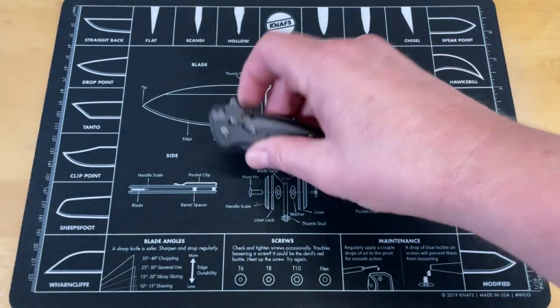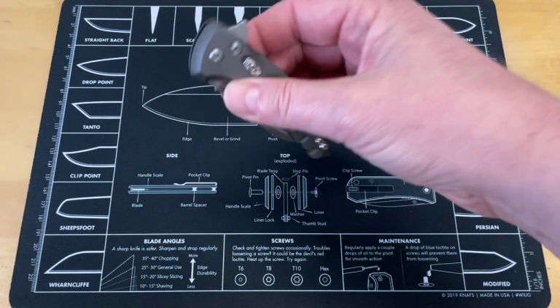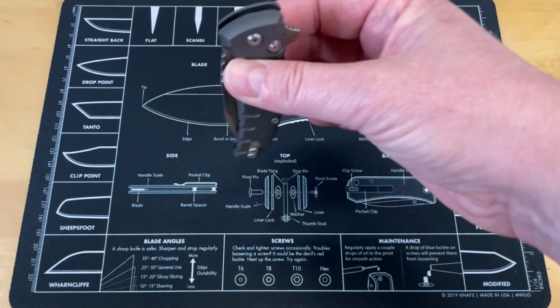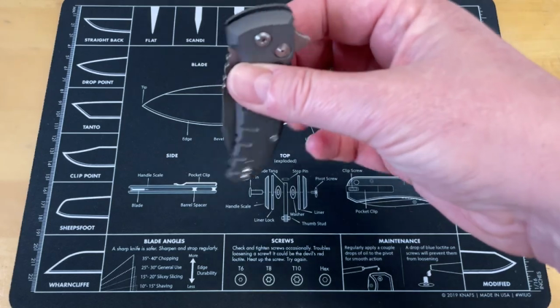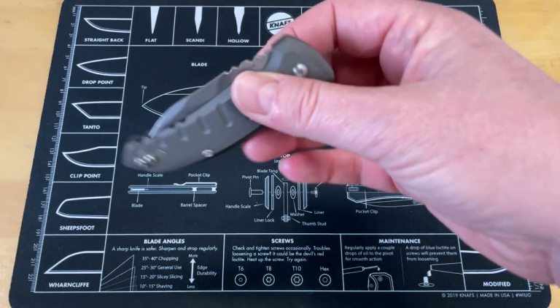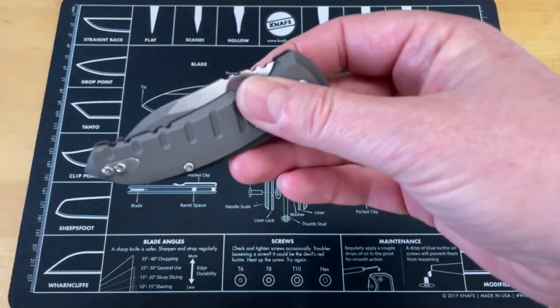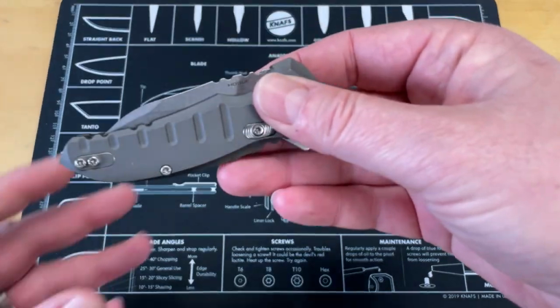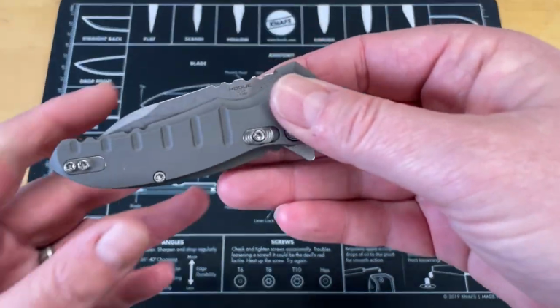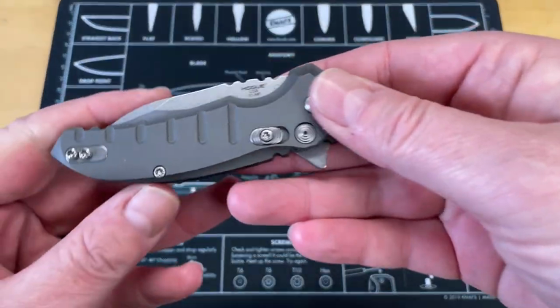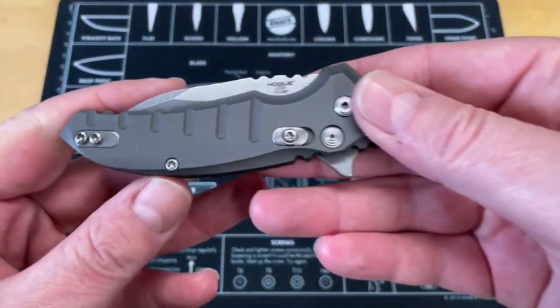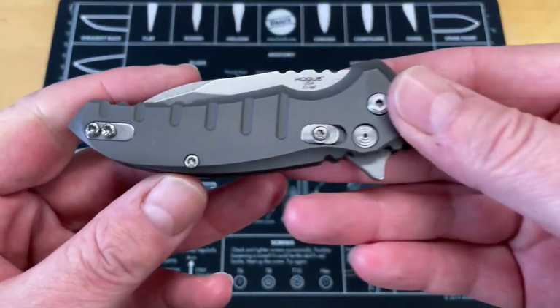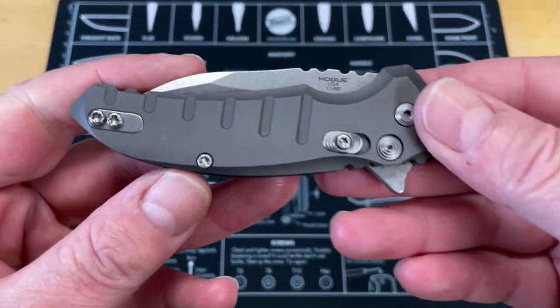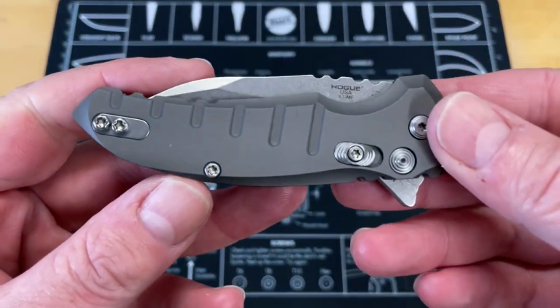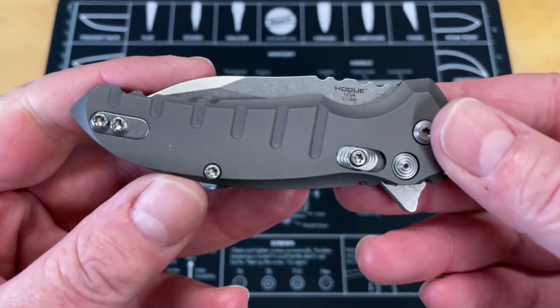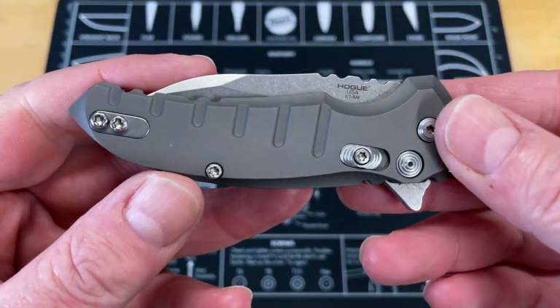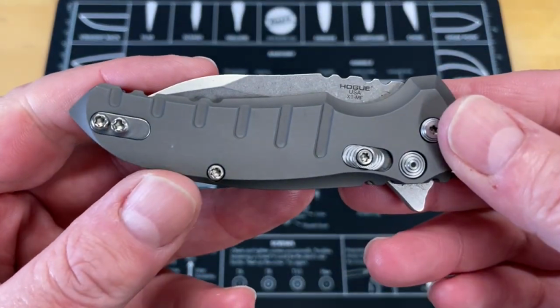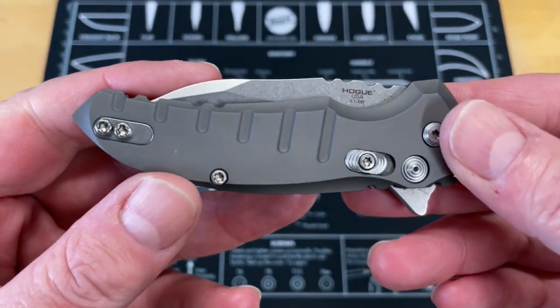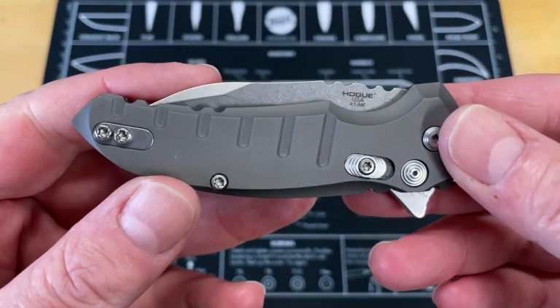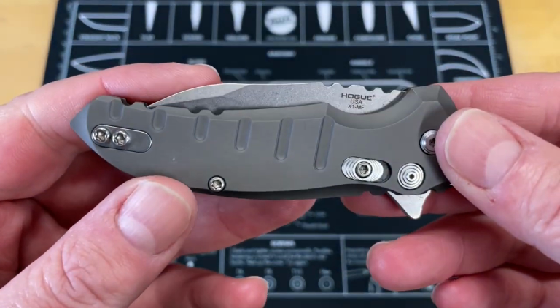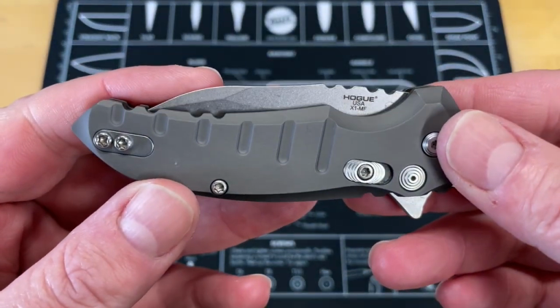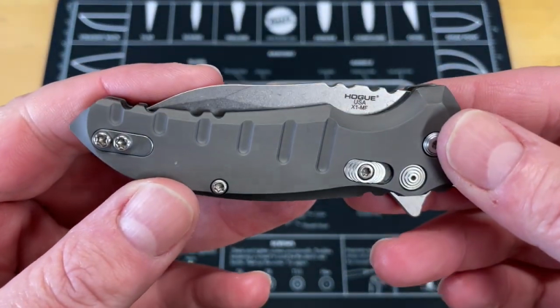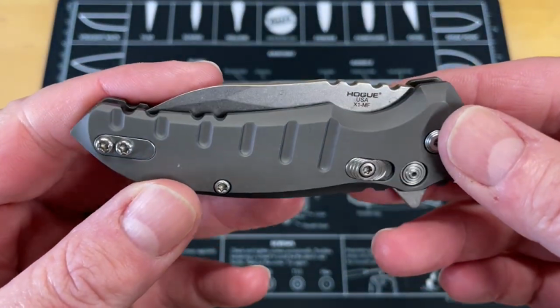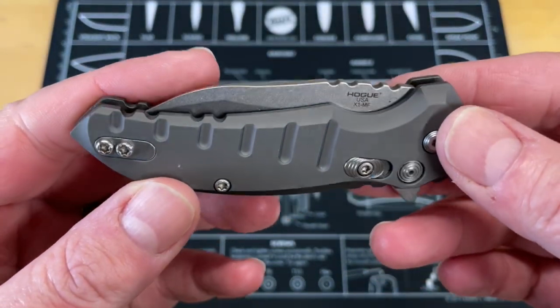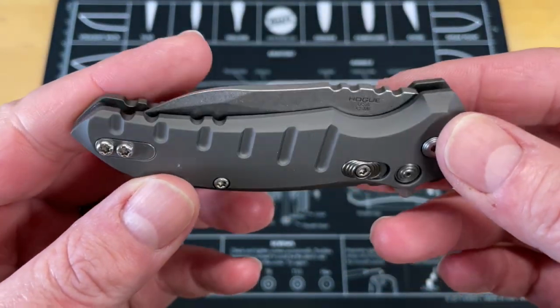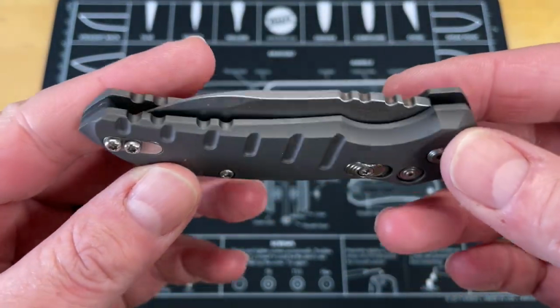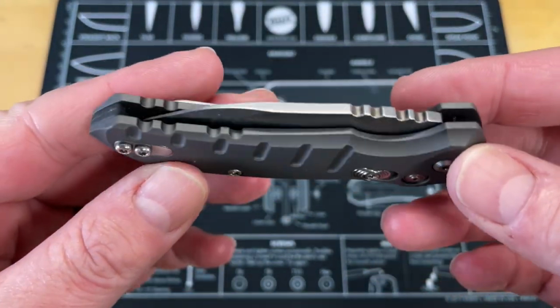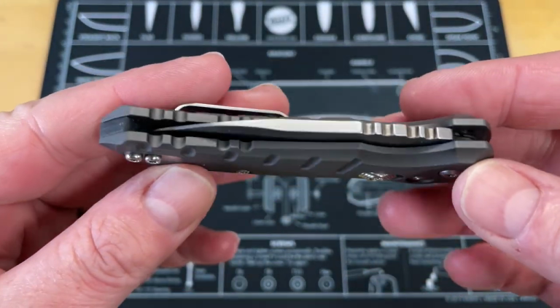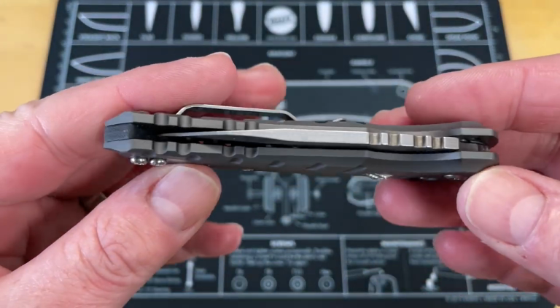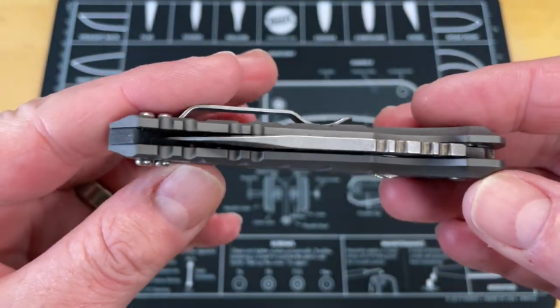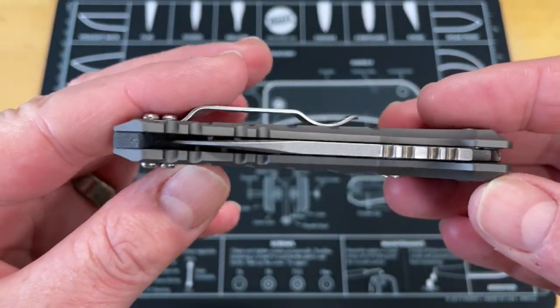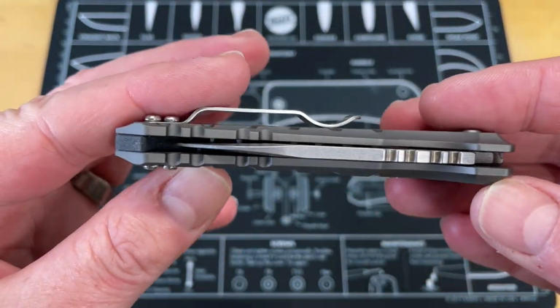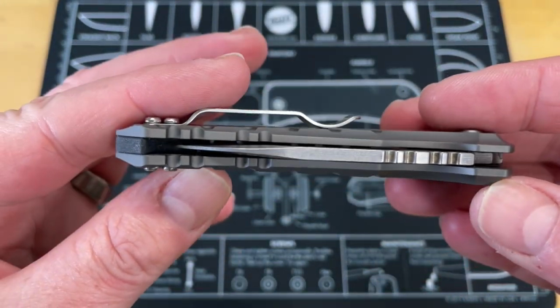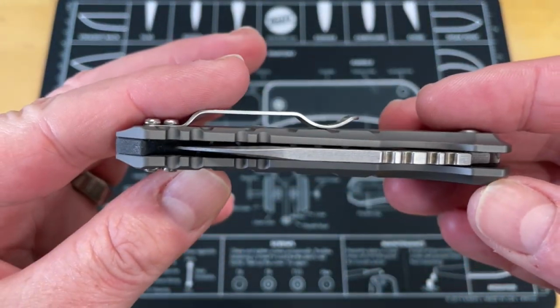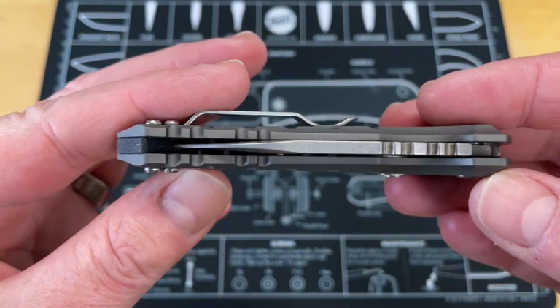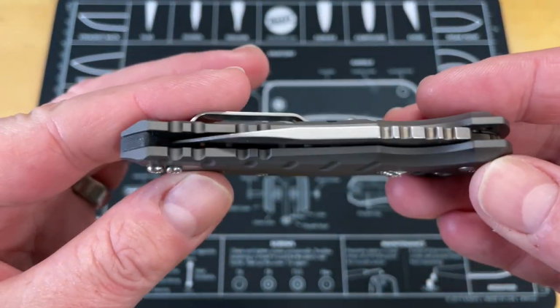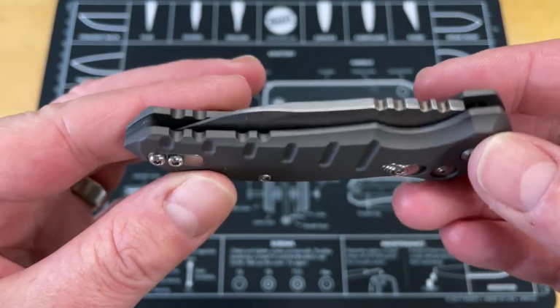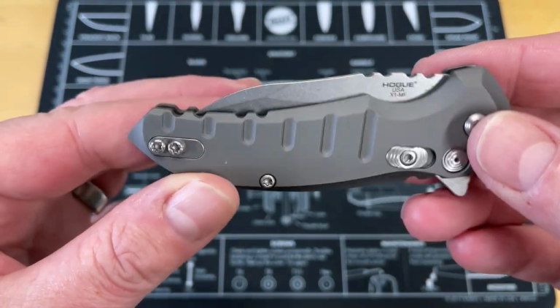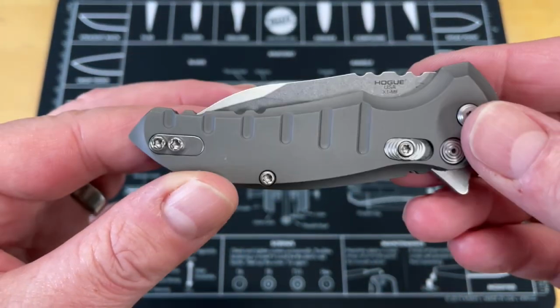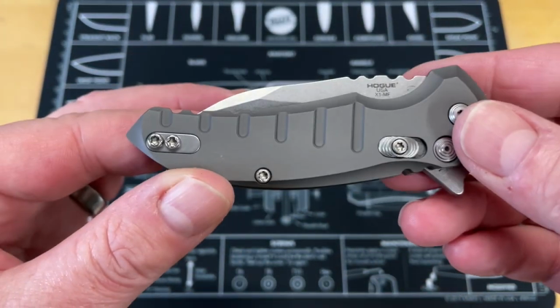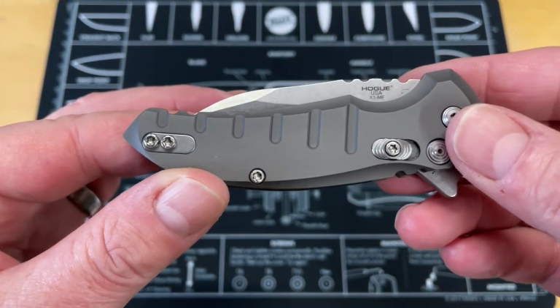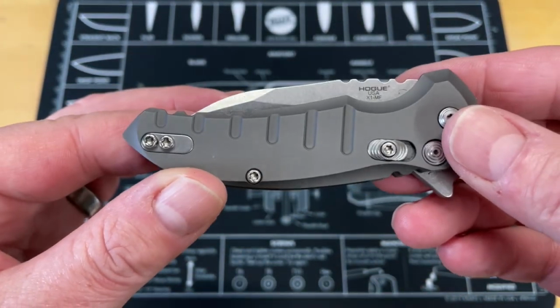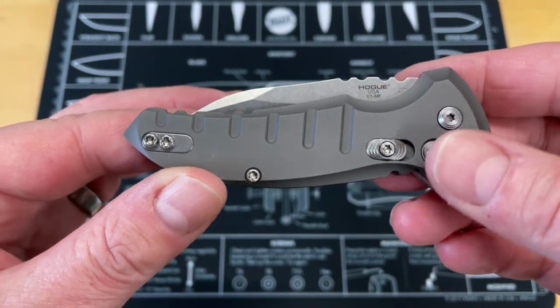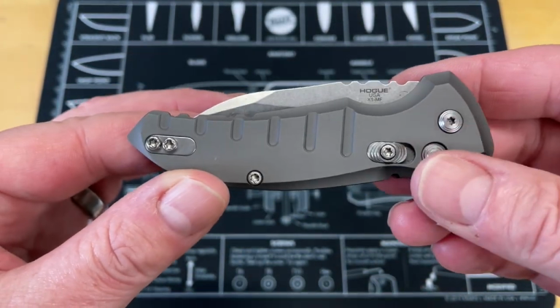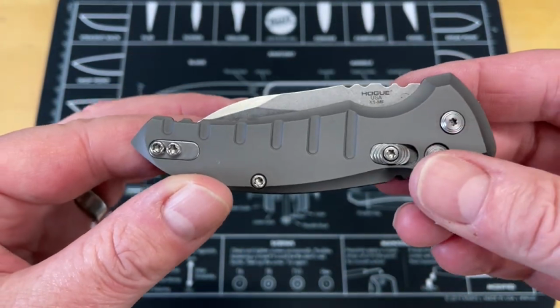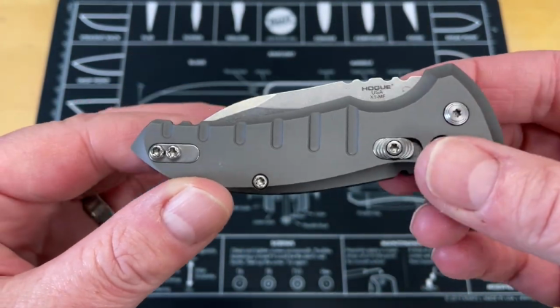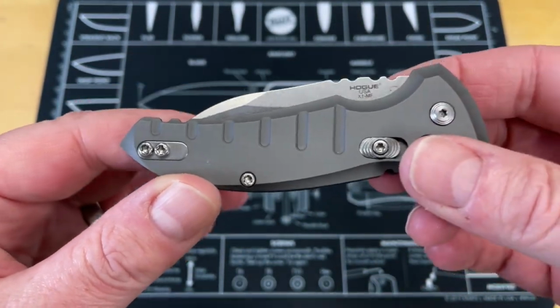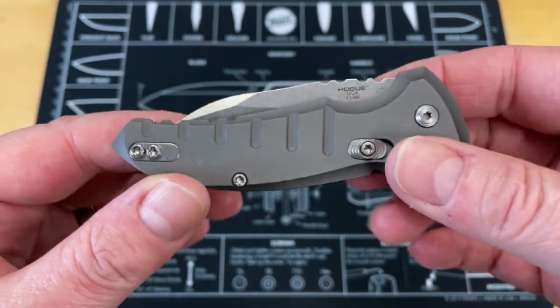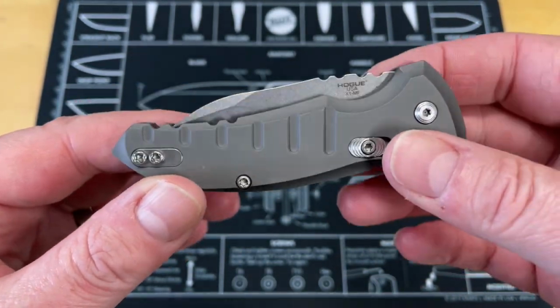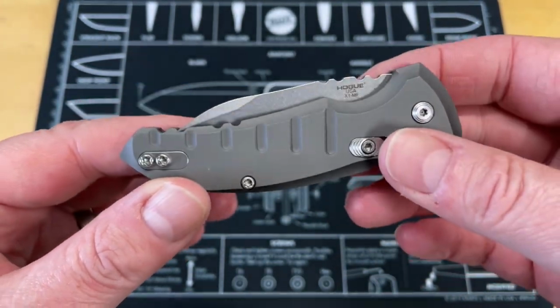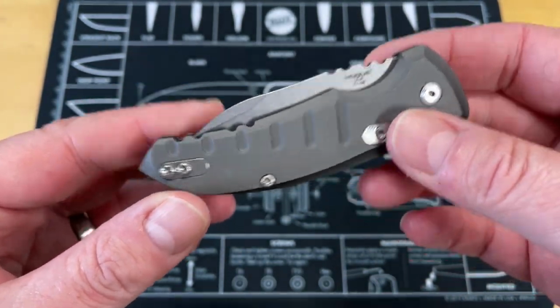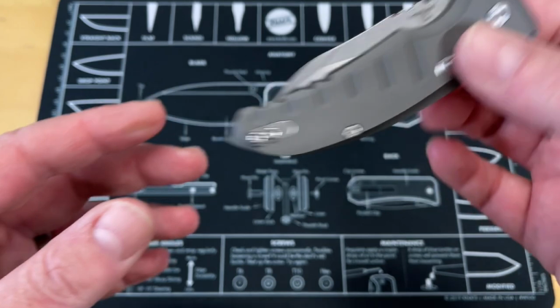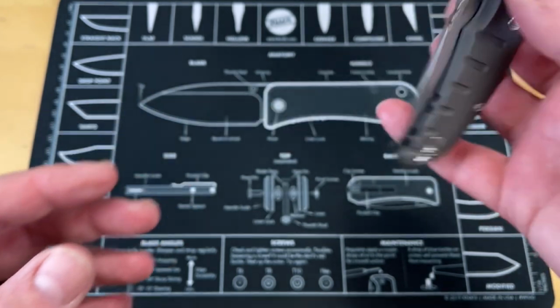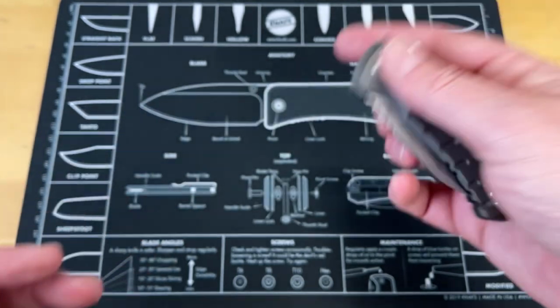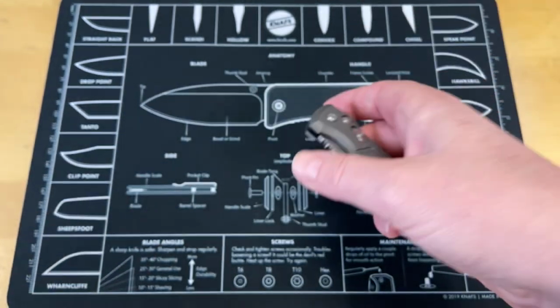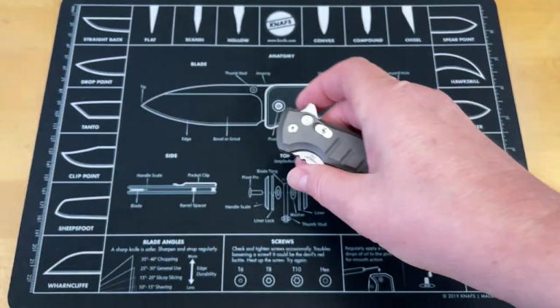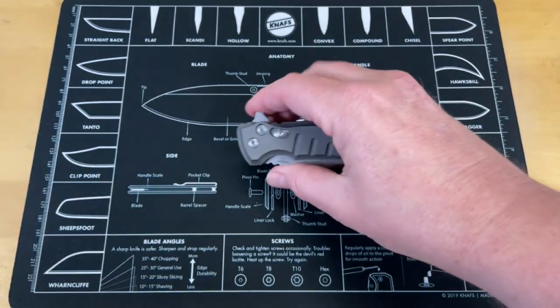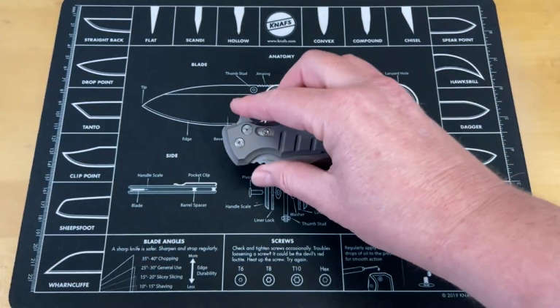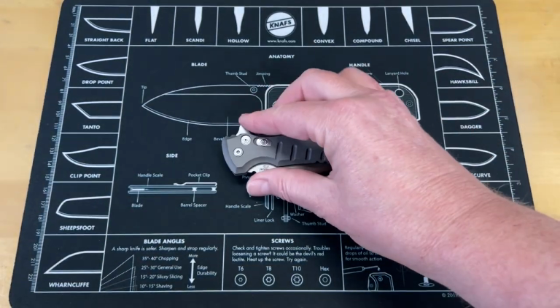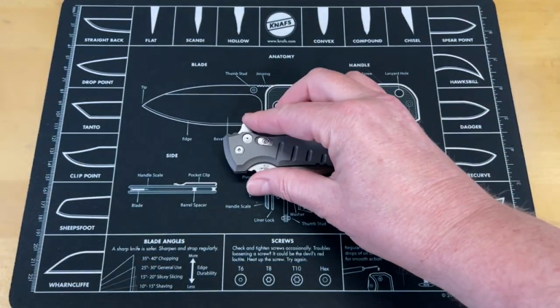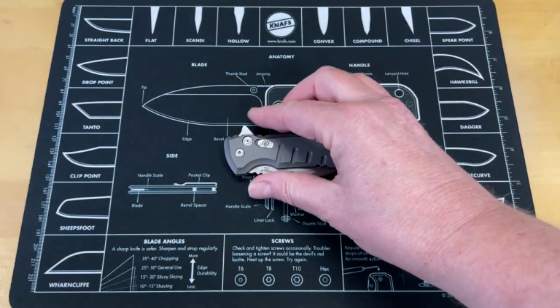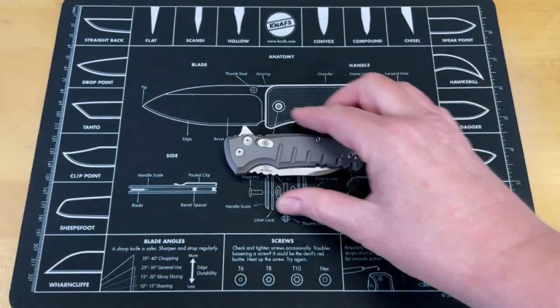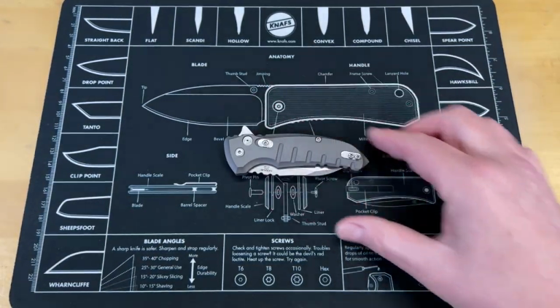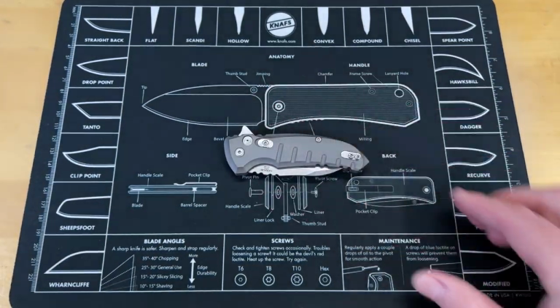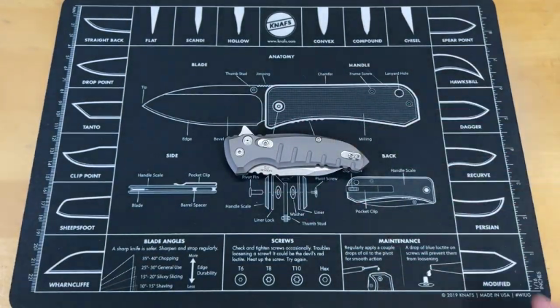So if you're looking for a good little work knife that's not necessarily your fancy gentleman carry, this might be up your alley. The Hogue X1 Mini Flip — this does come in a larger version, but this is just the one I like, the X1 MF.